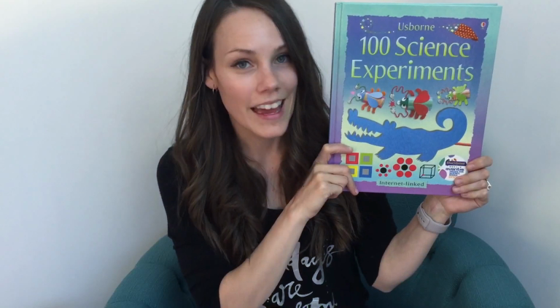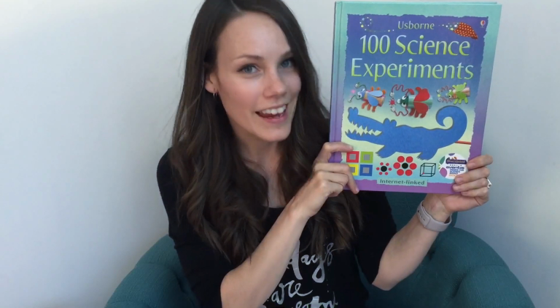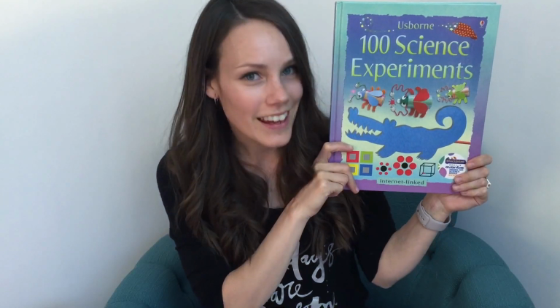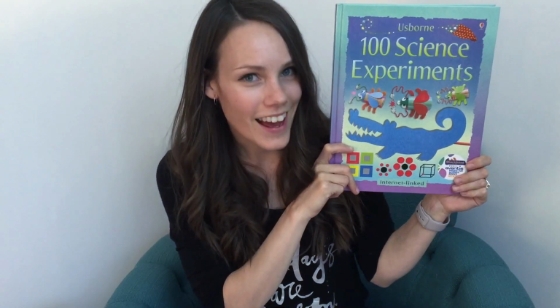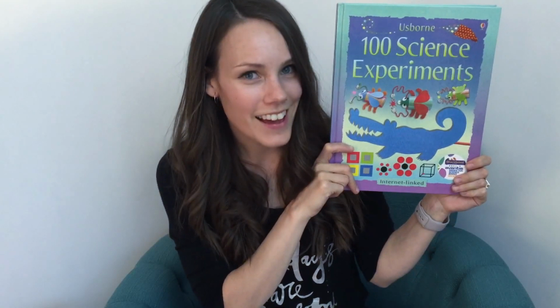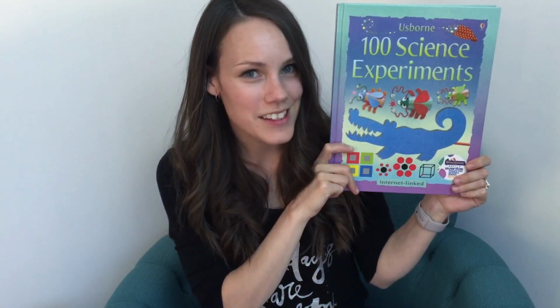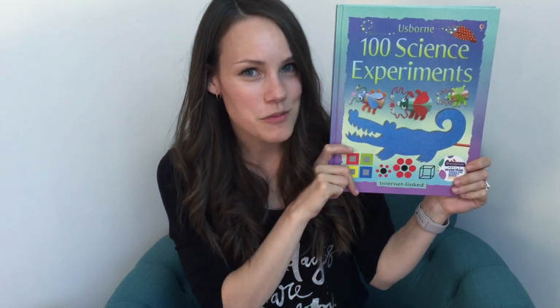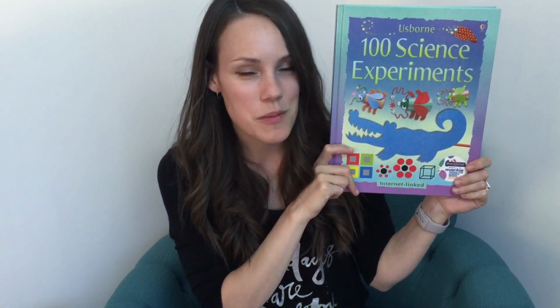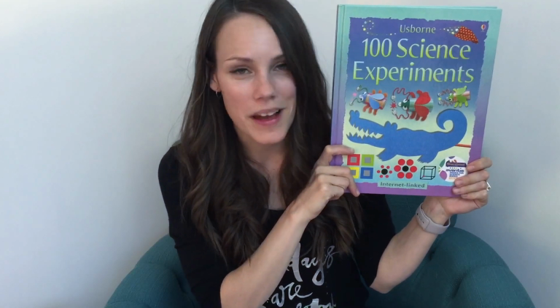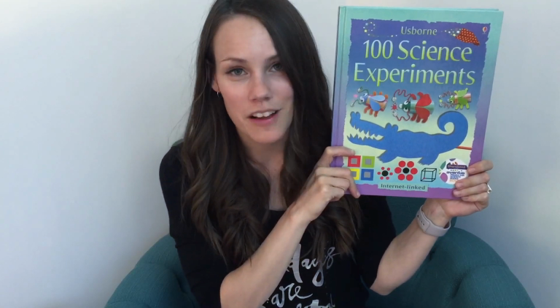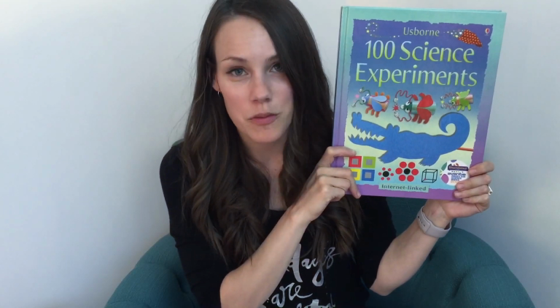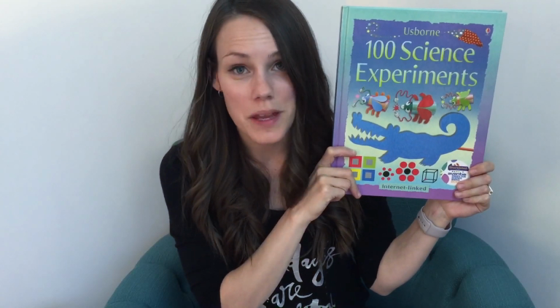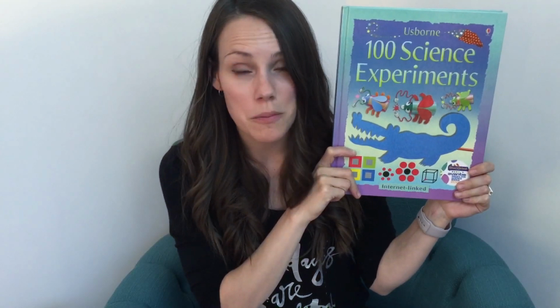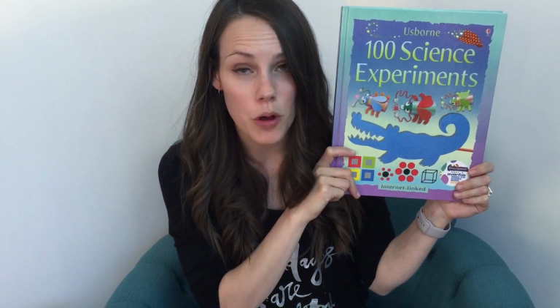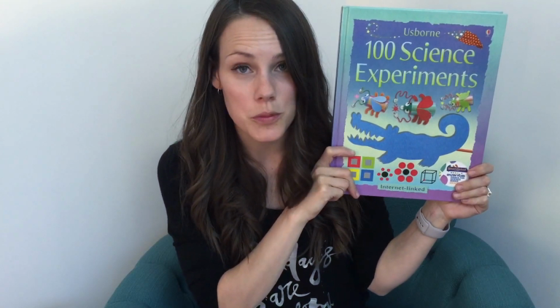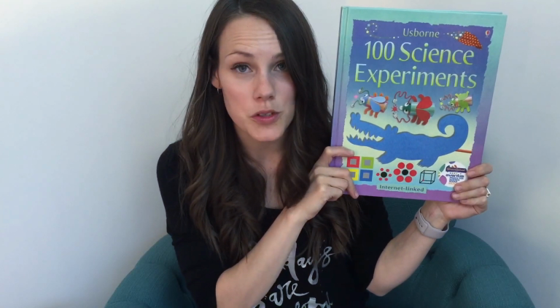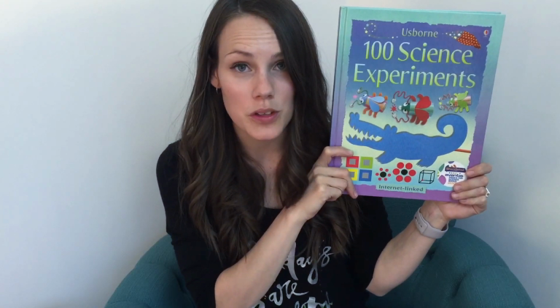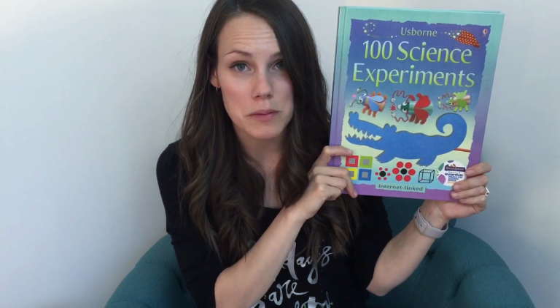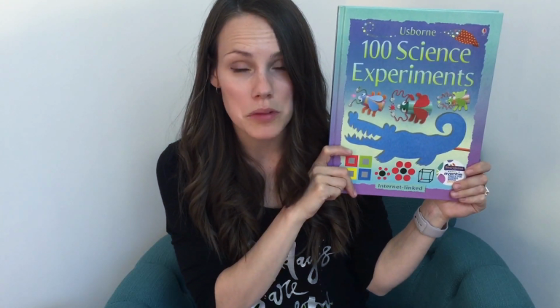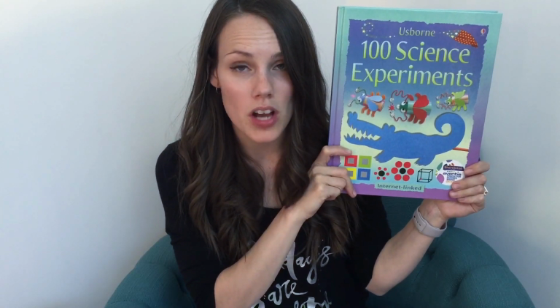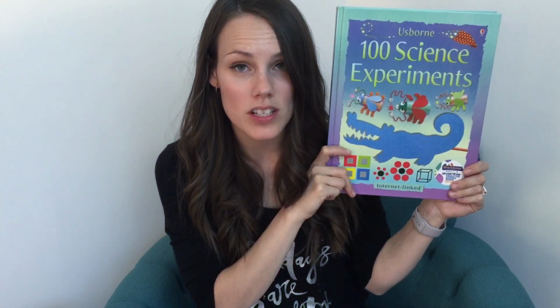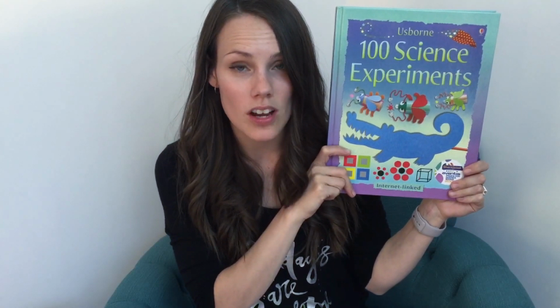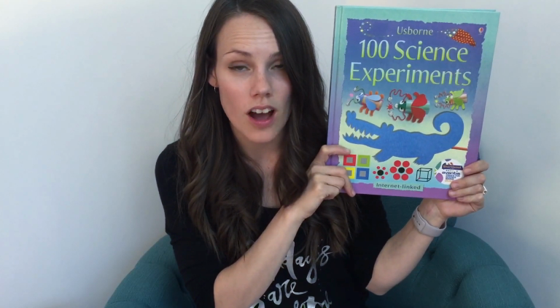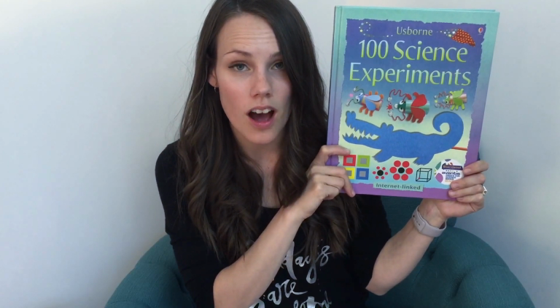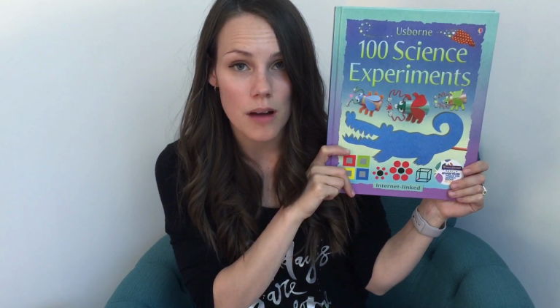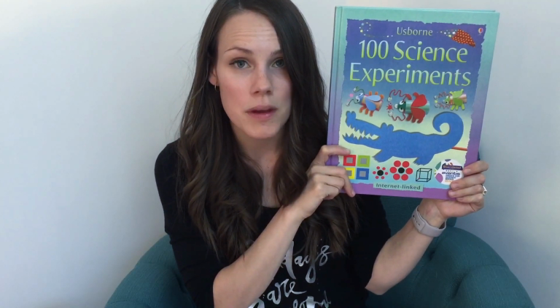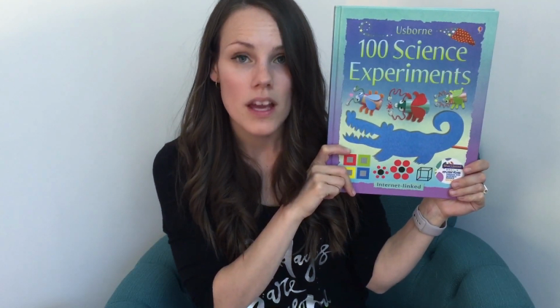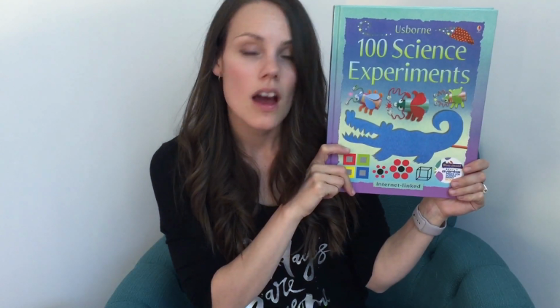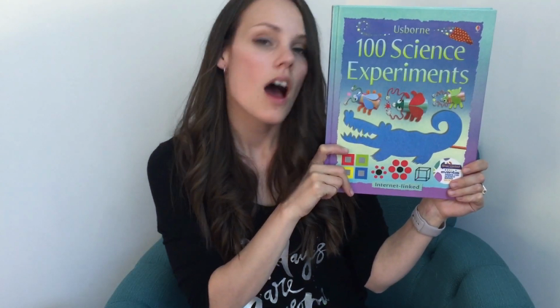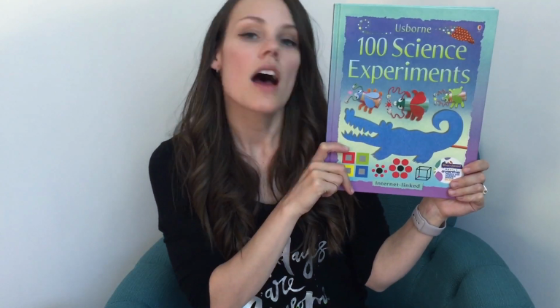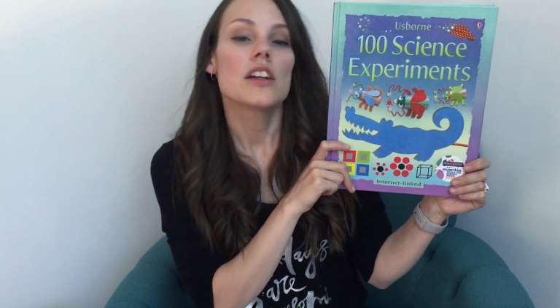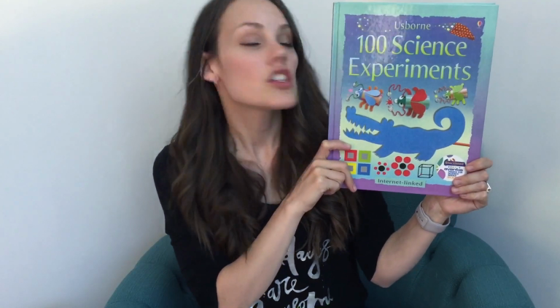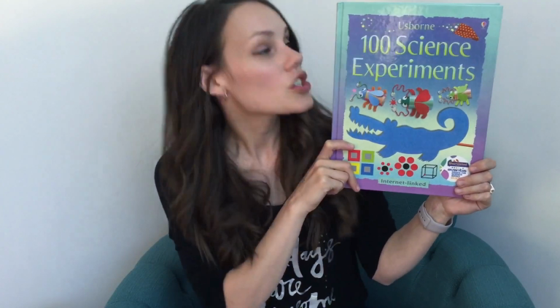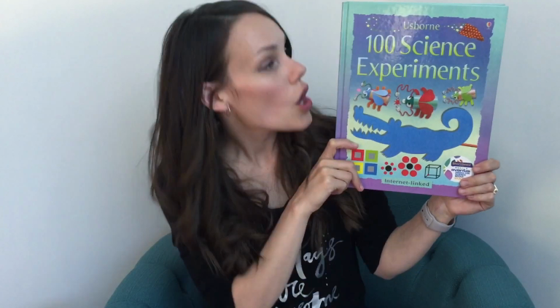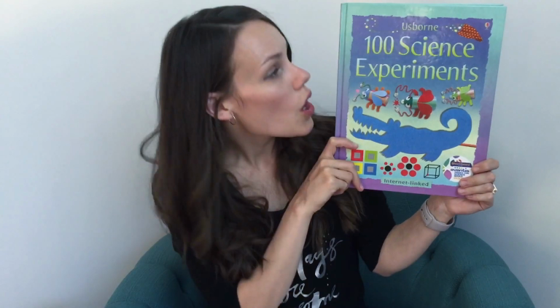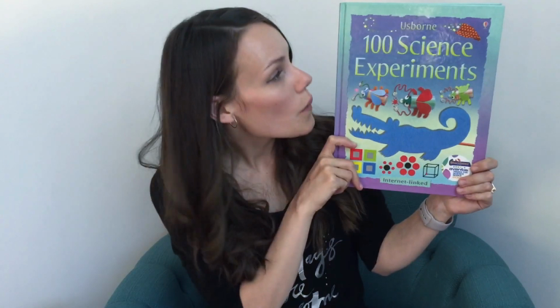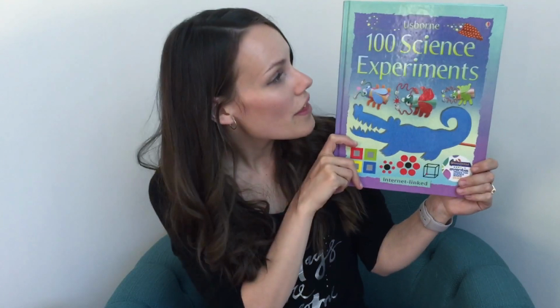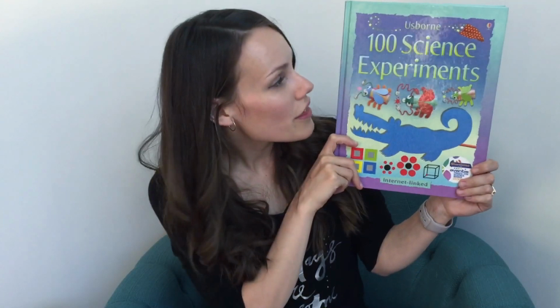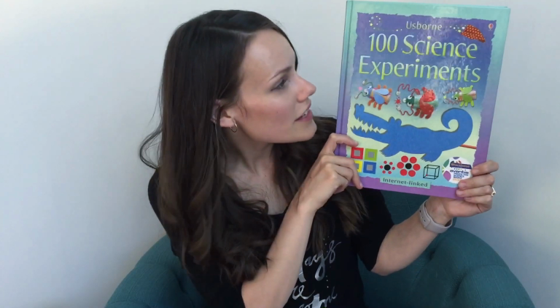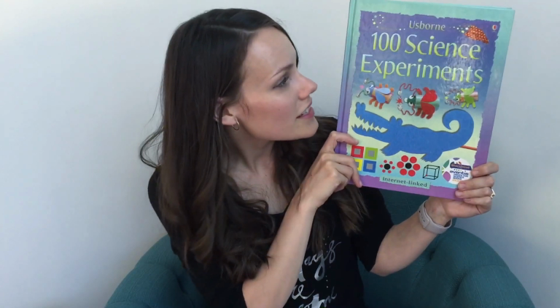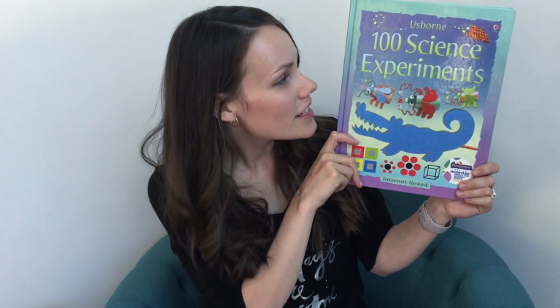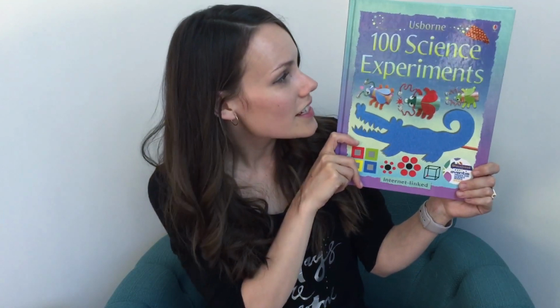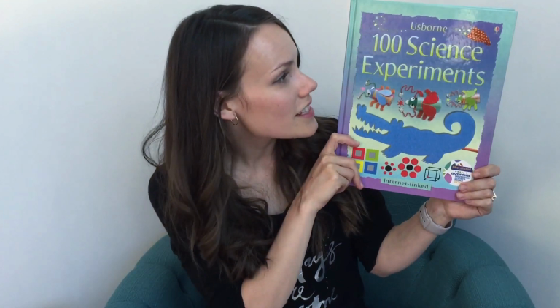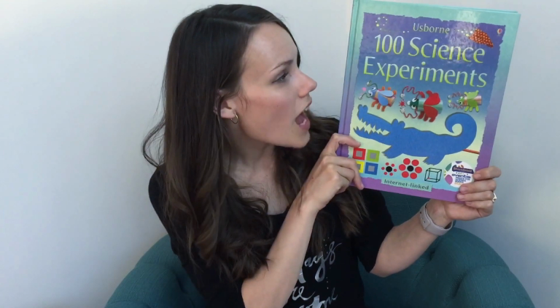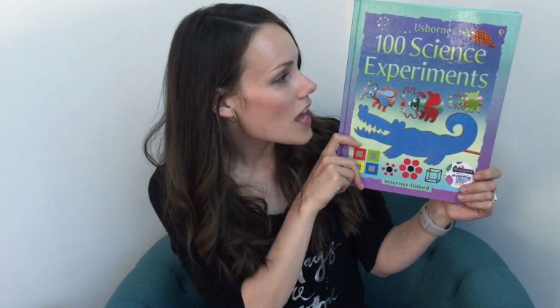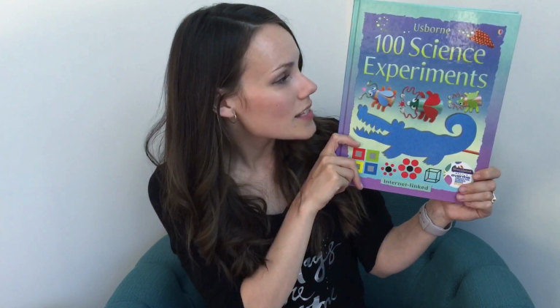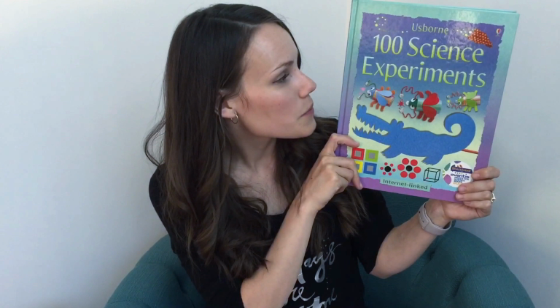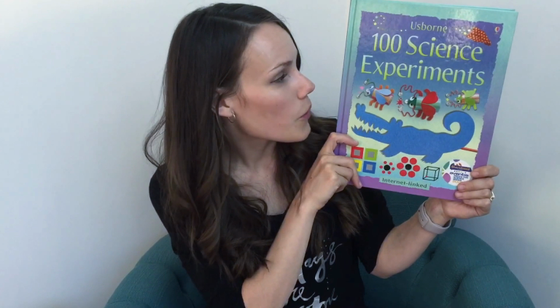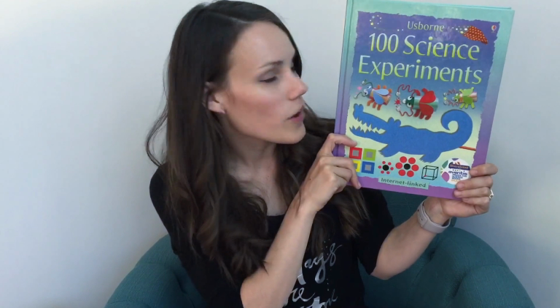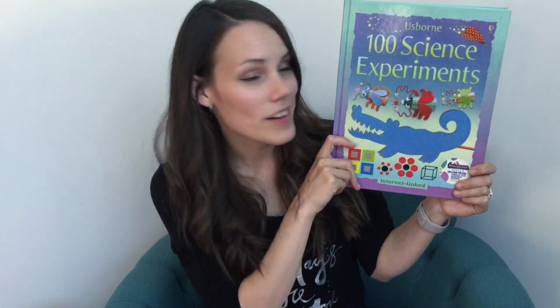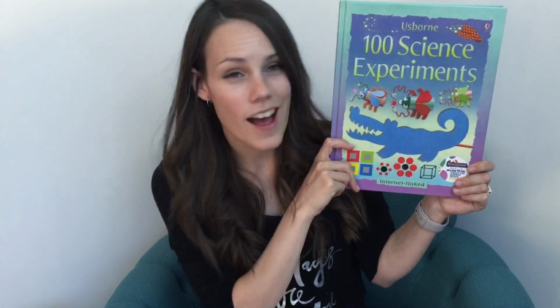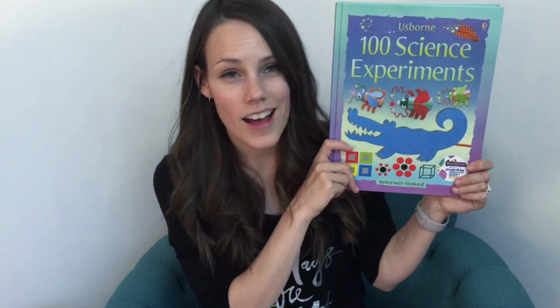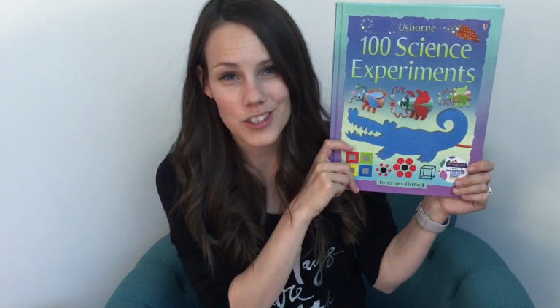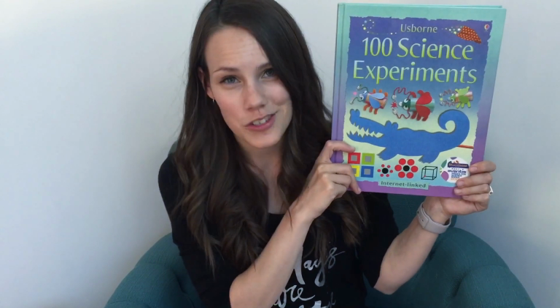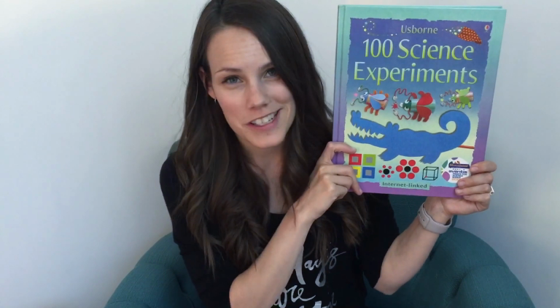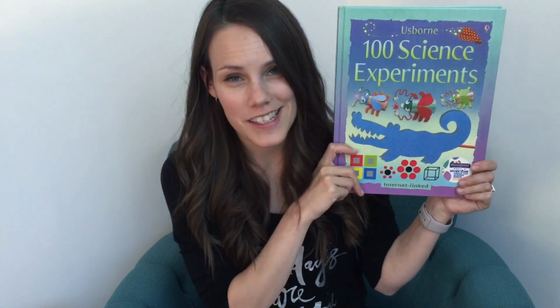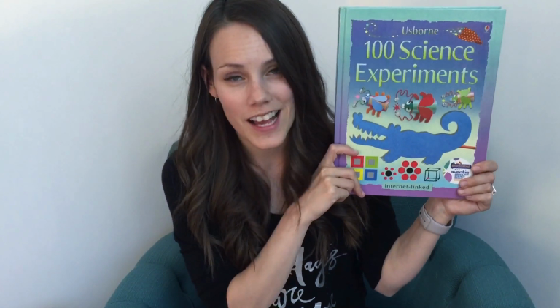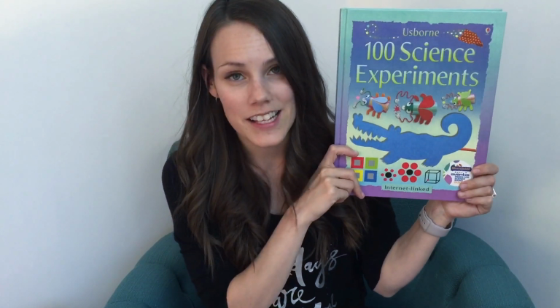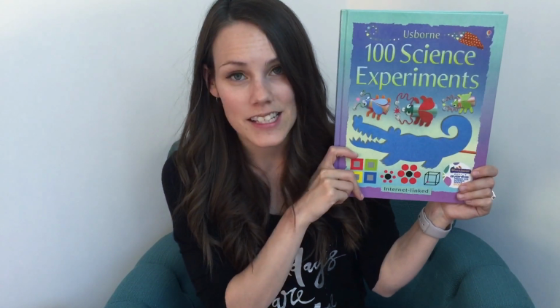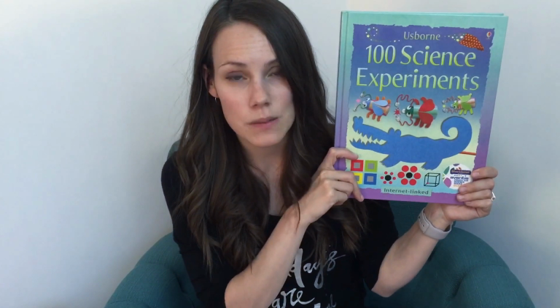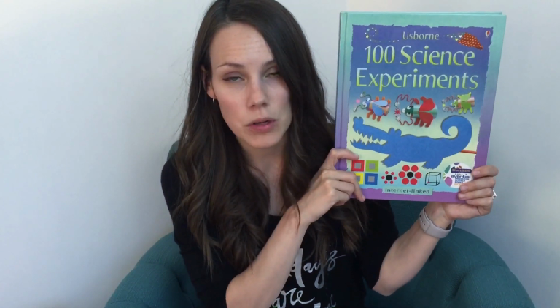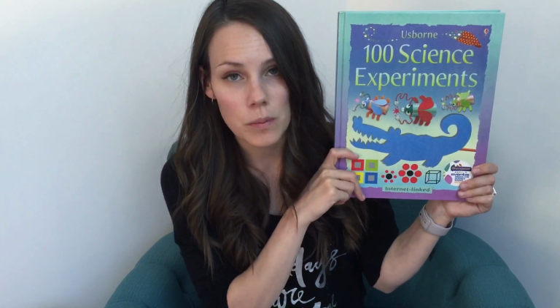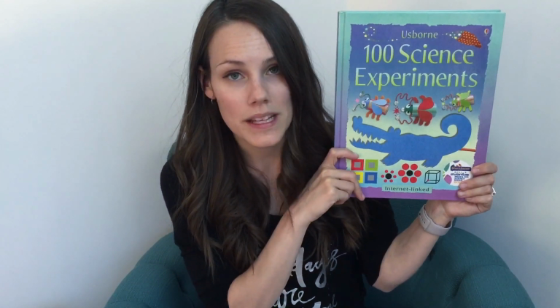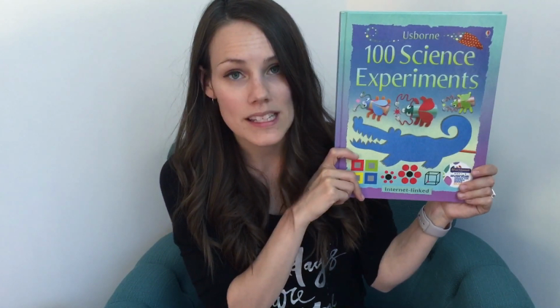Hey guys, Rebecca from hiphomeschoolingblog.com. So this is Usborne 100 Science Experiments.